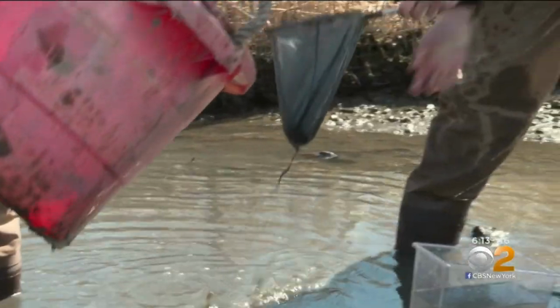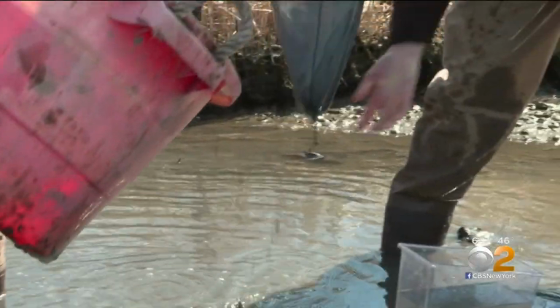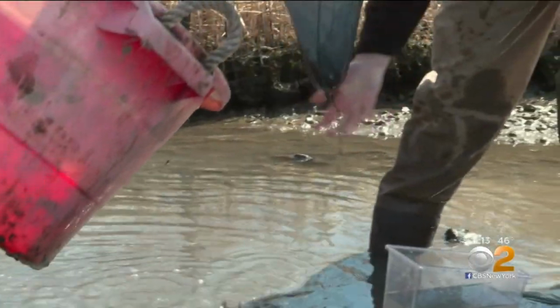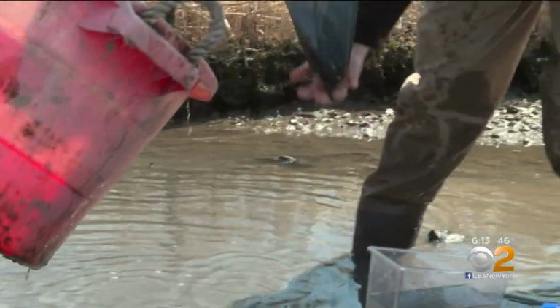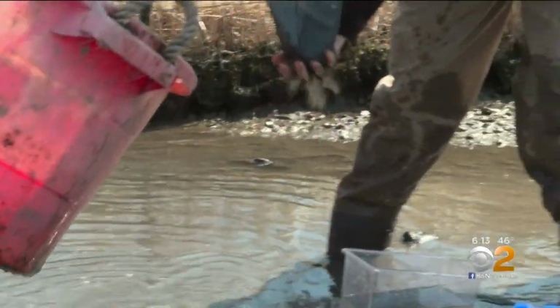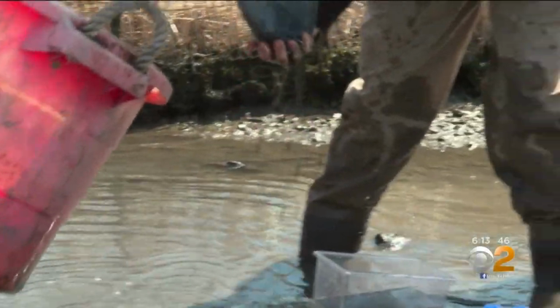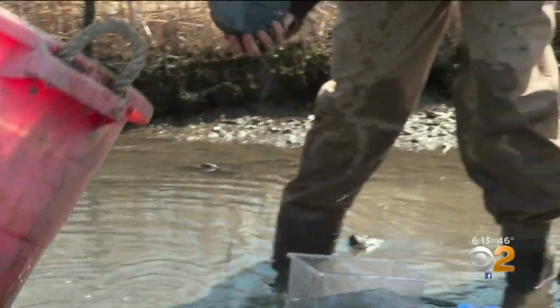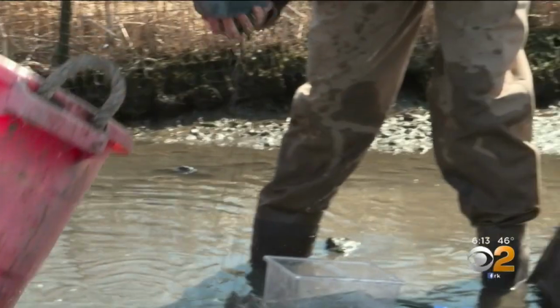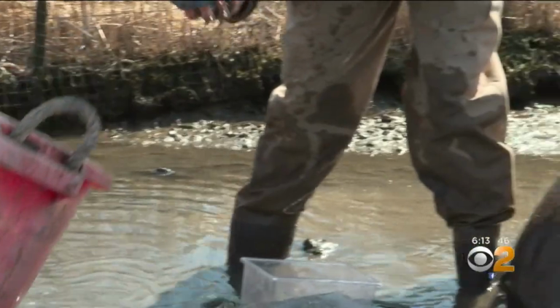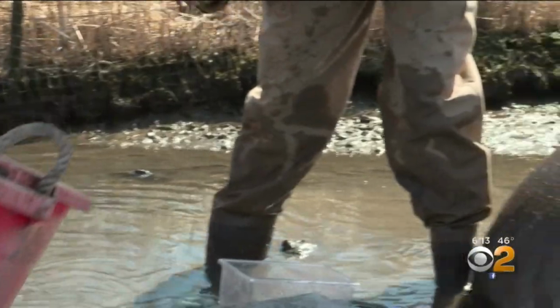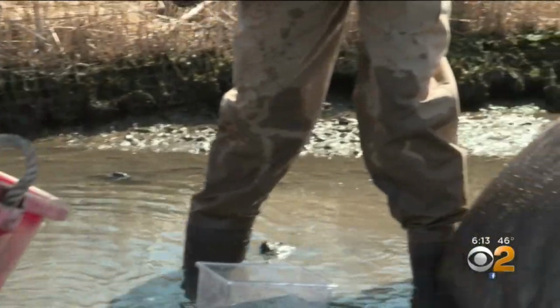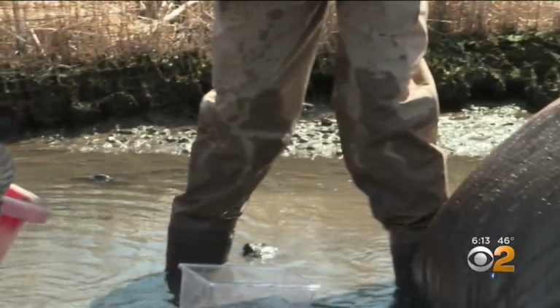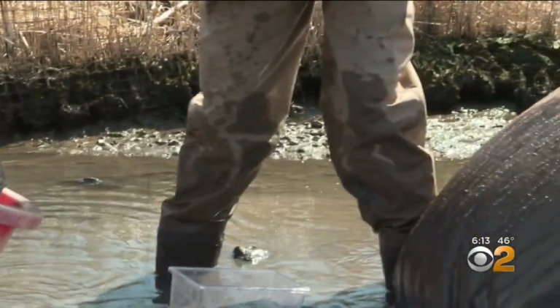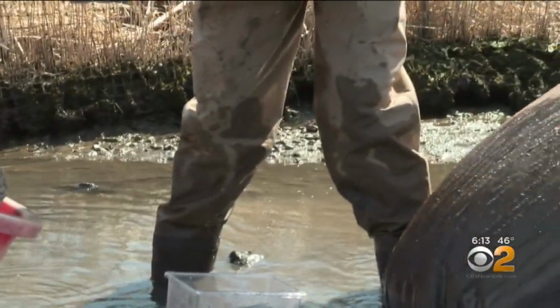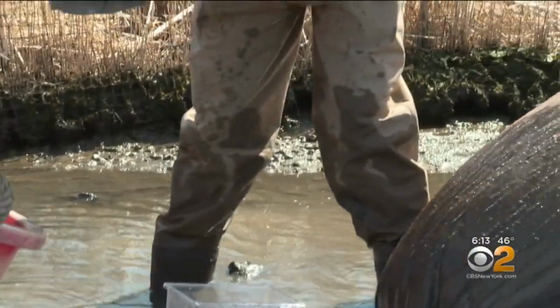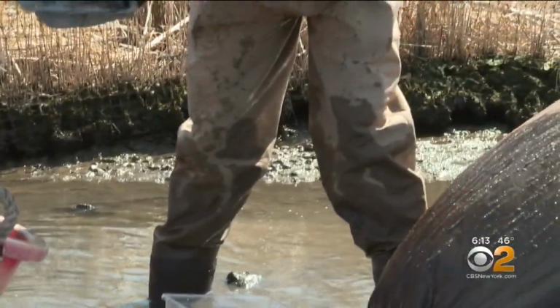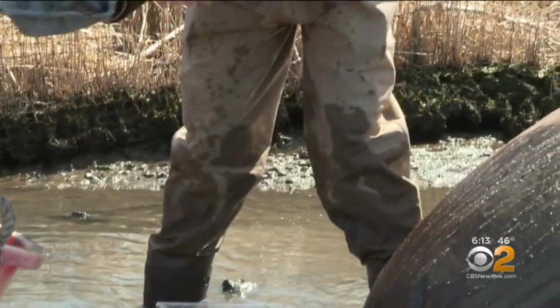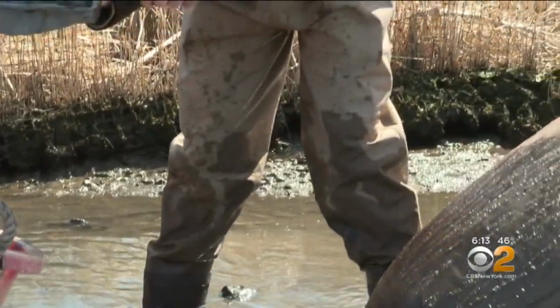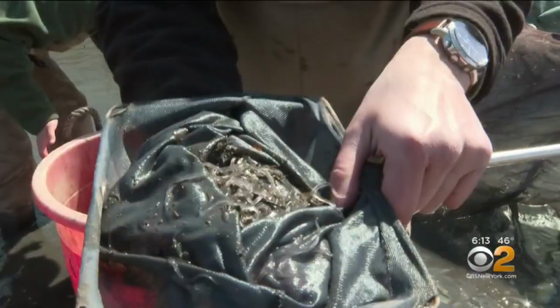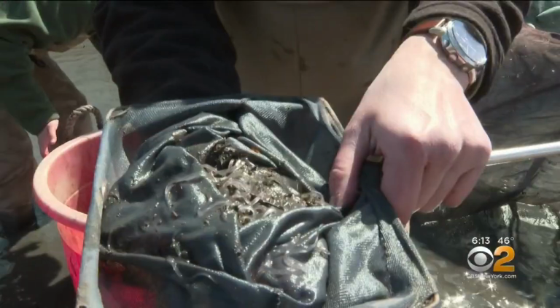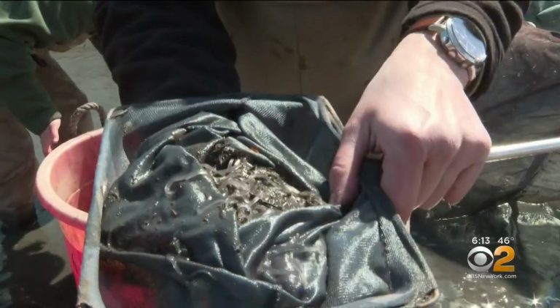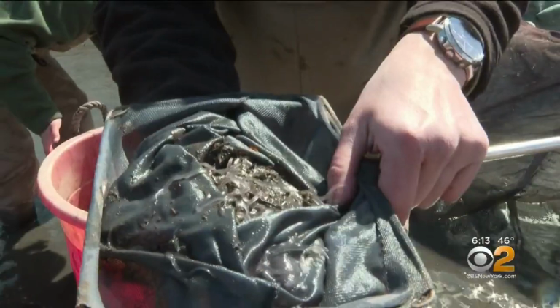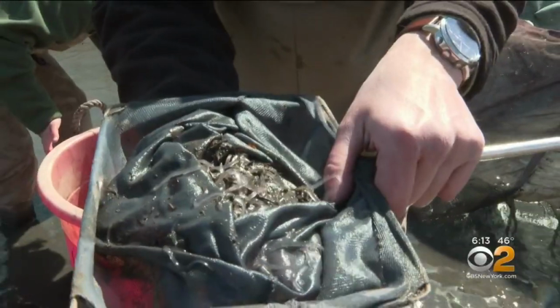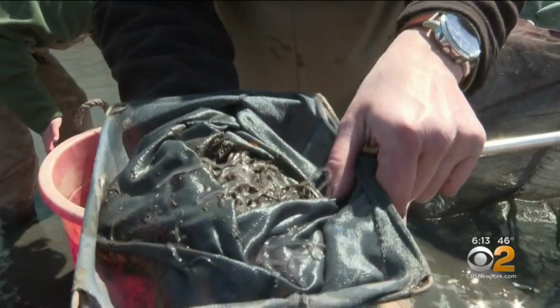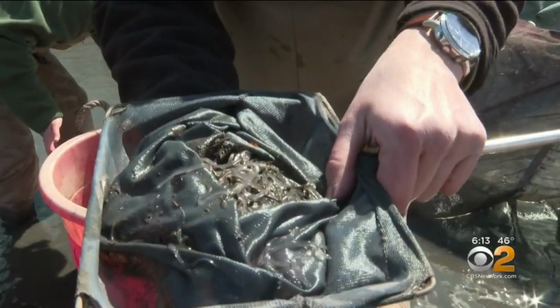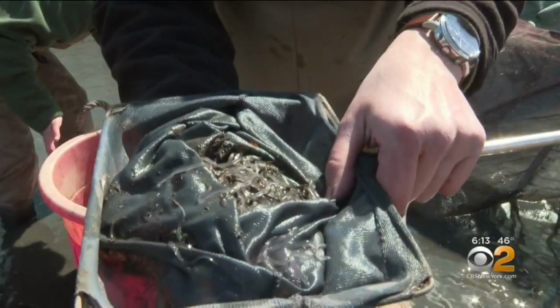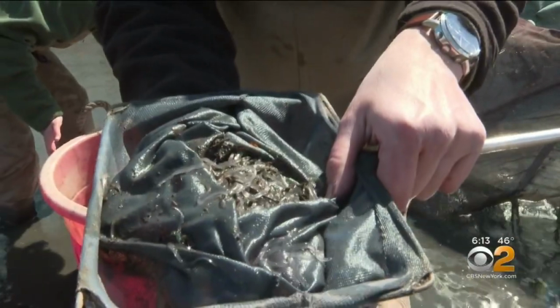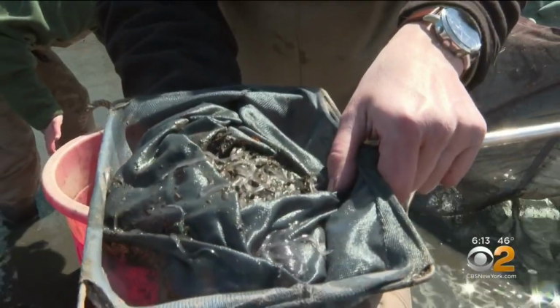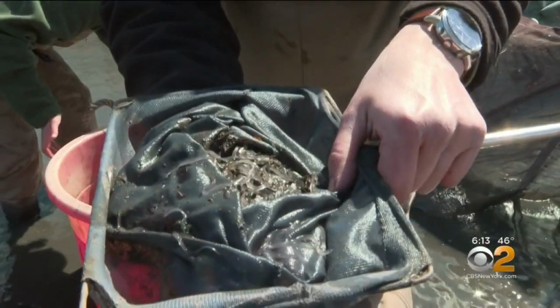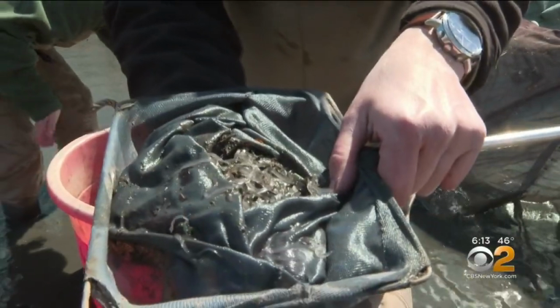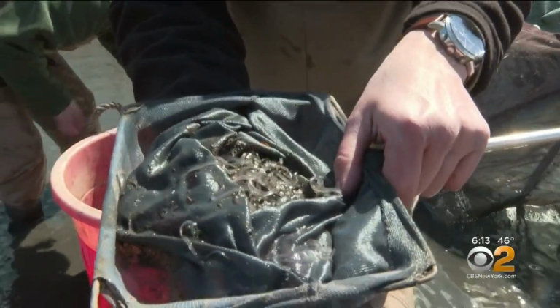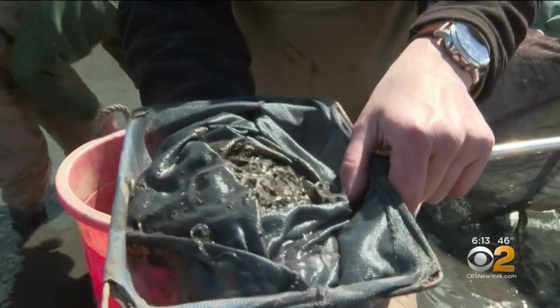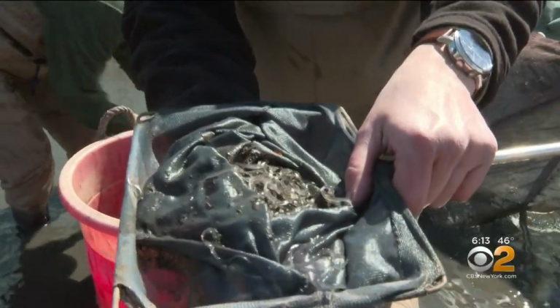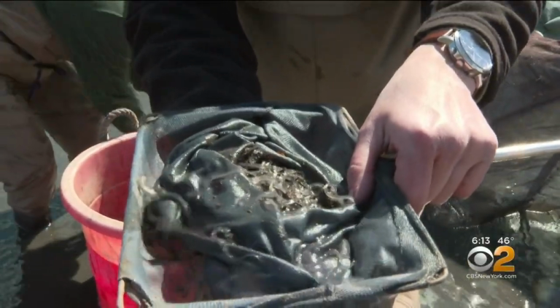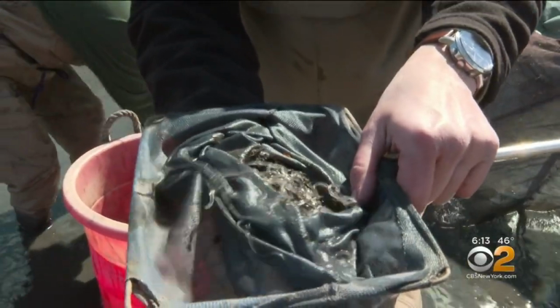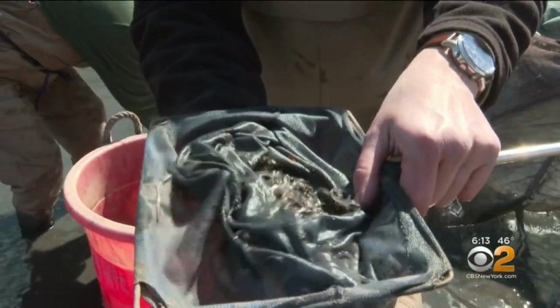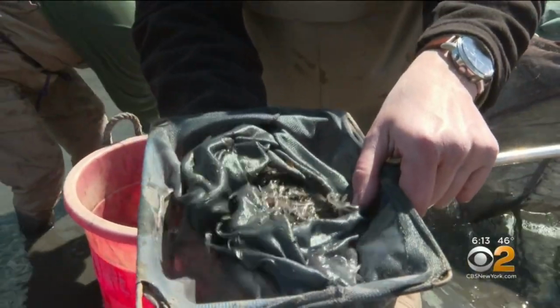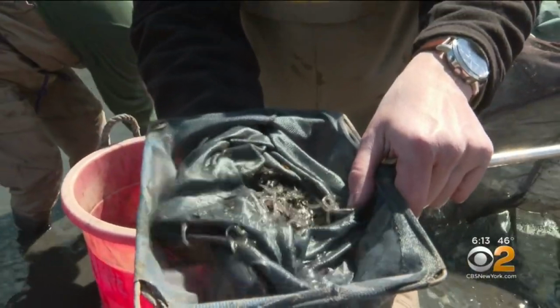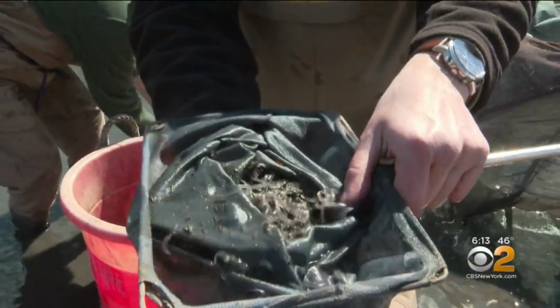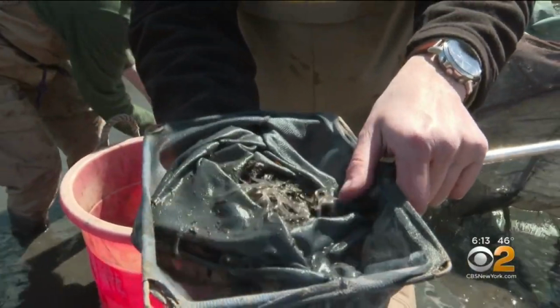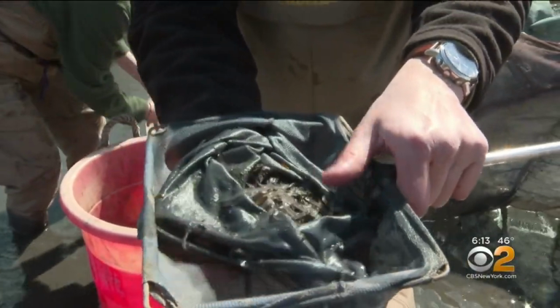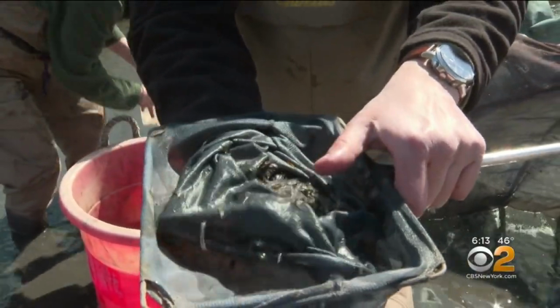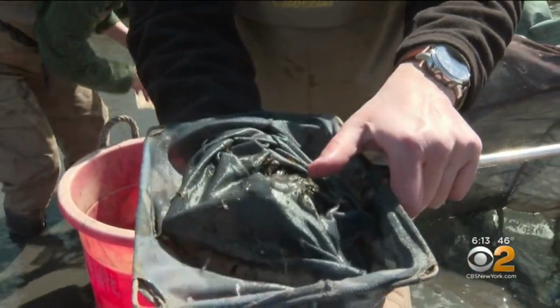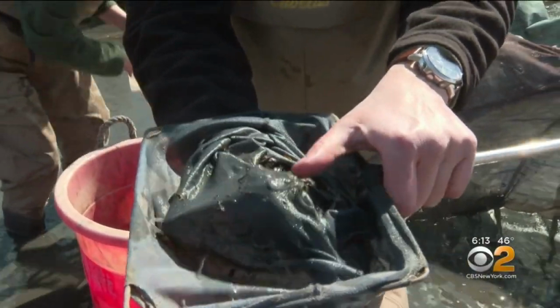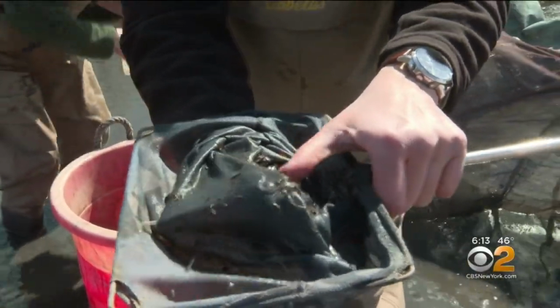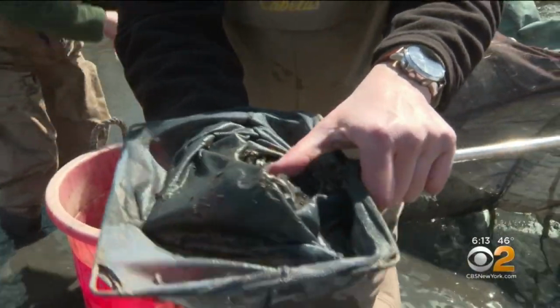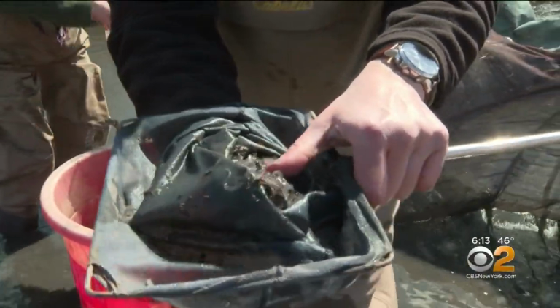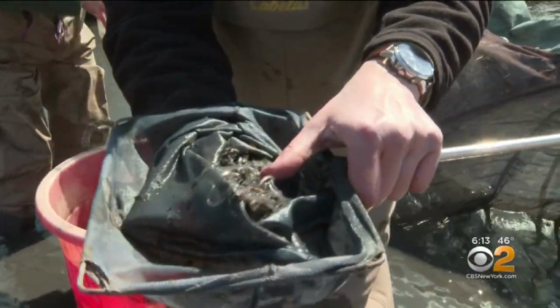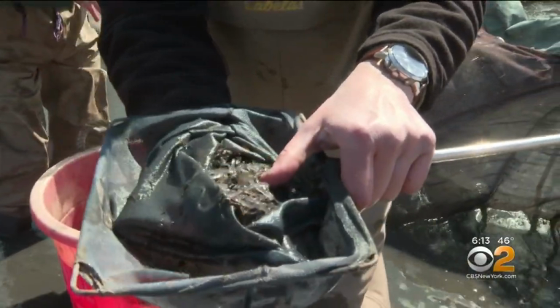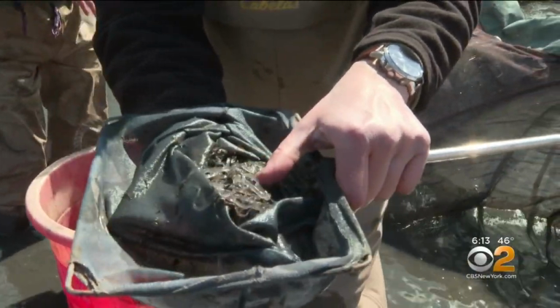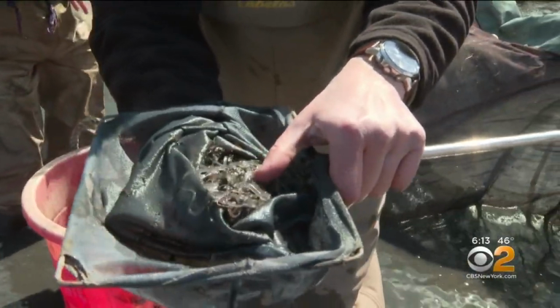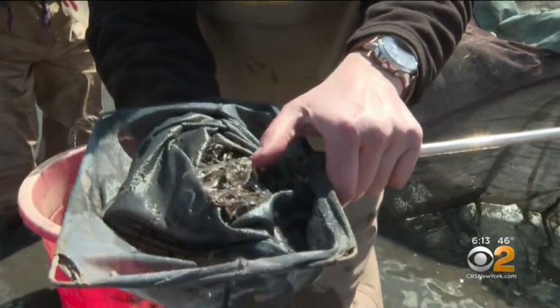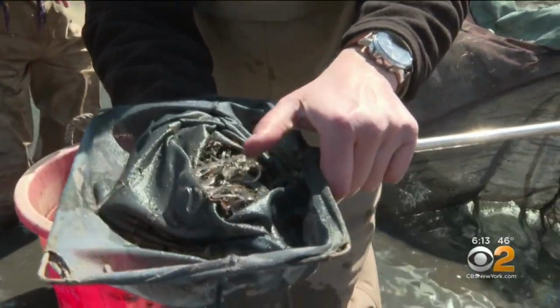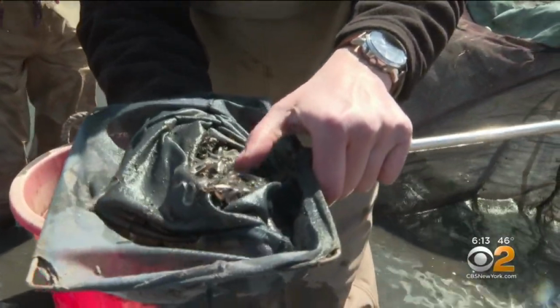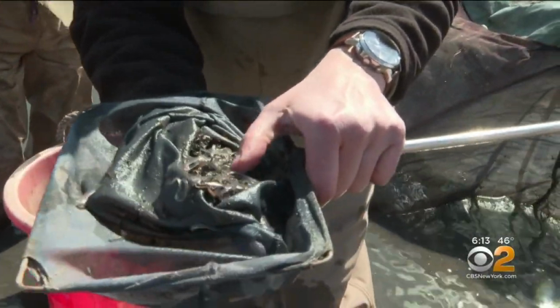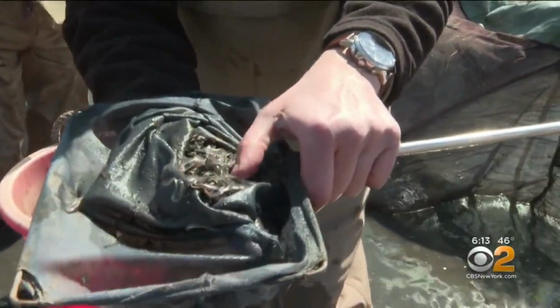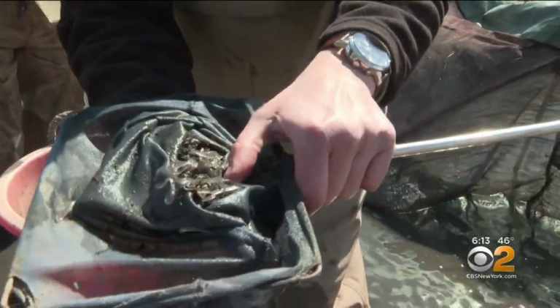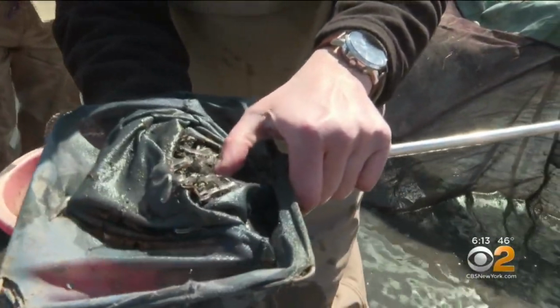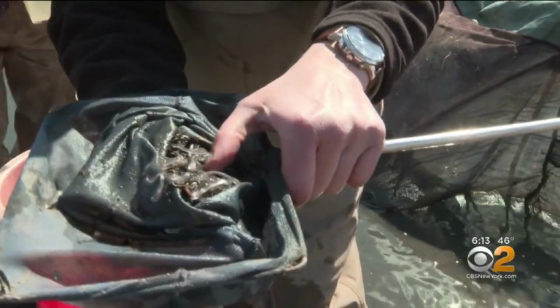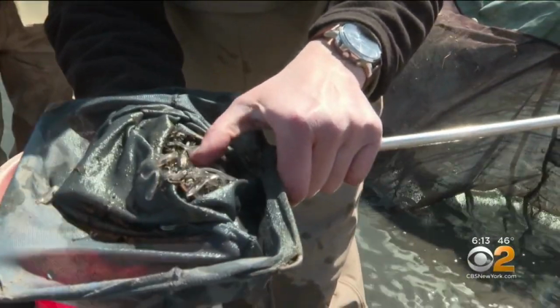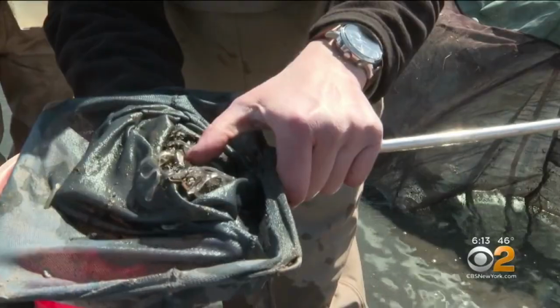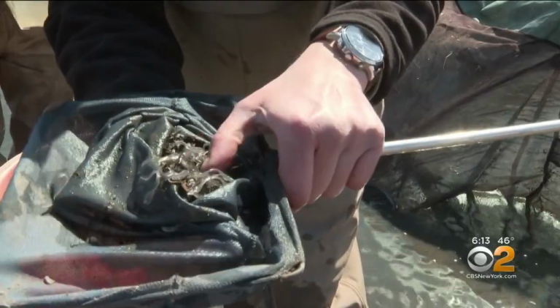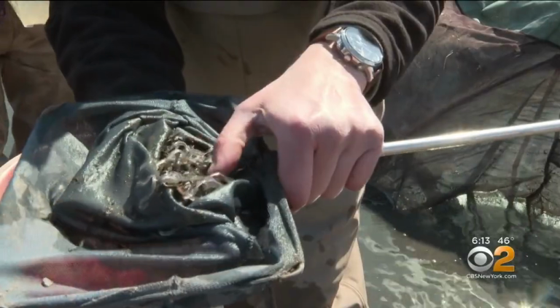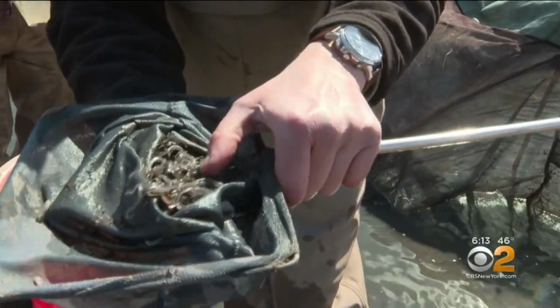Anybody in there? Oh yeah, we probably have a good 50 eels in here — actually a few fish mixed in too, a couple of mummichogs.